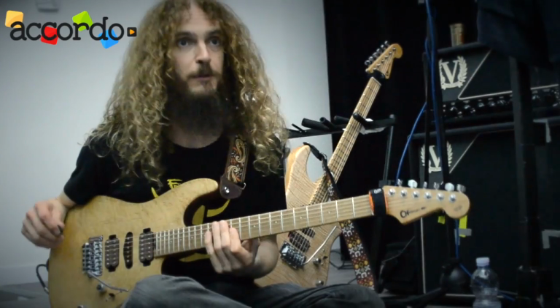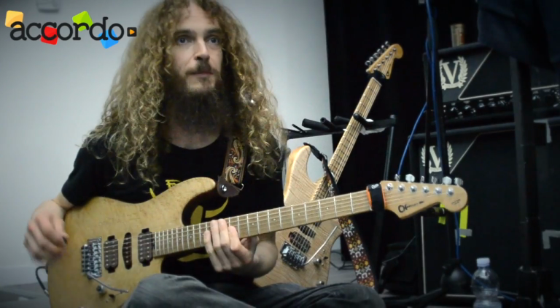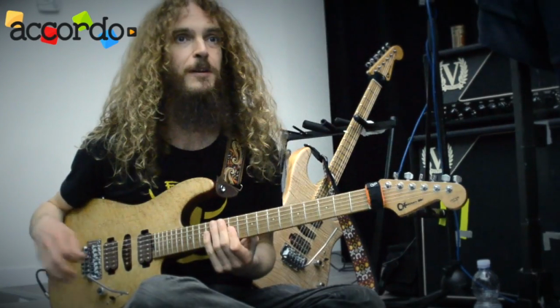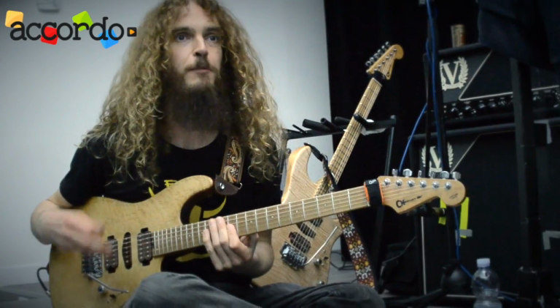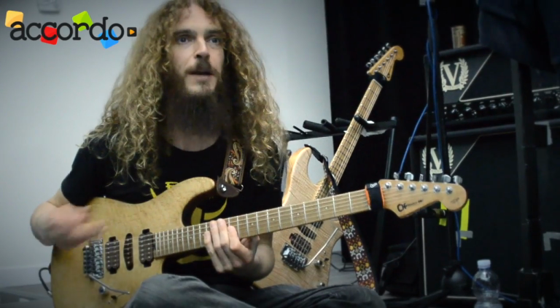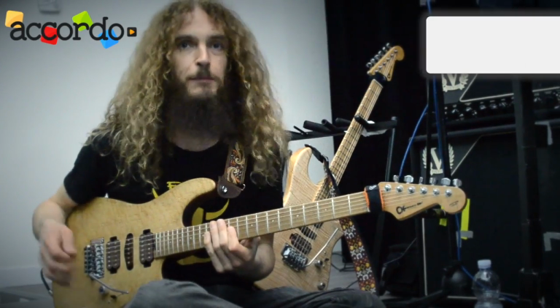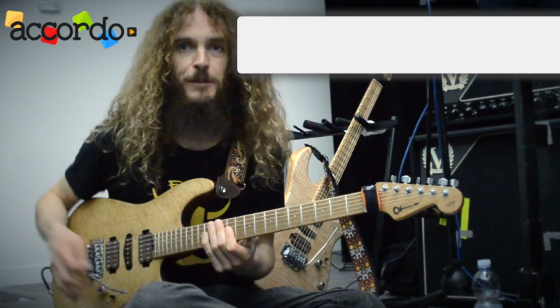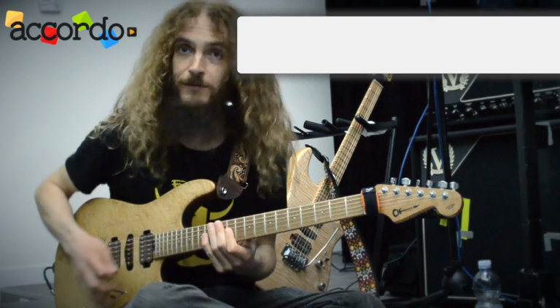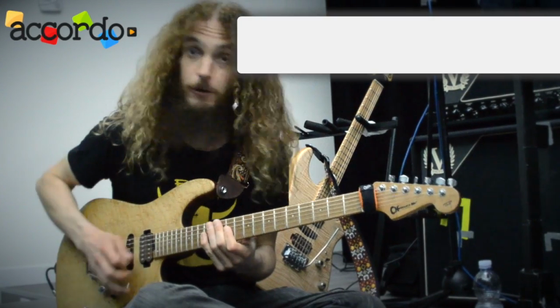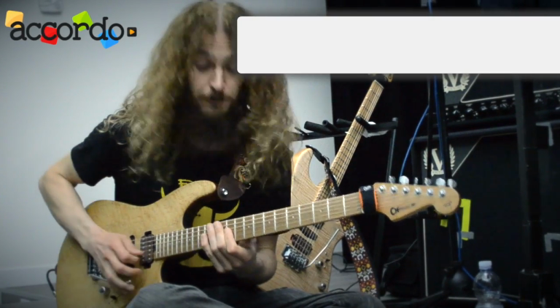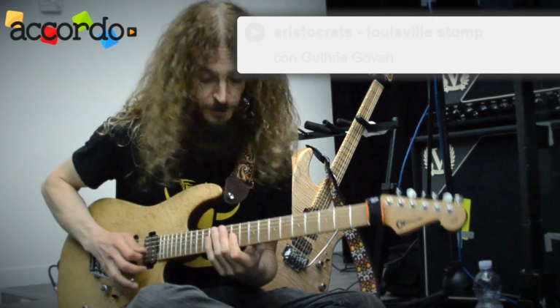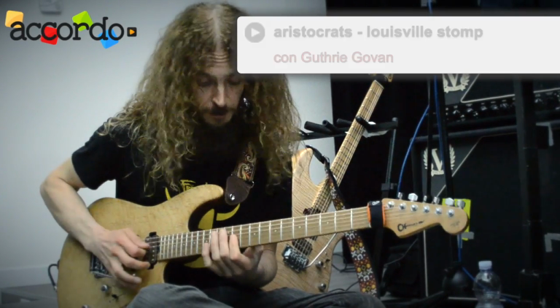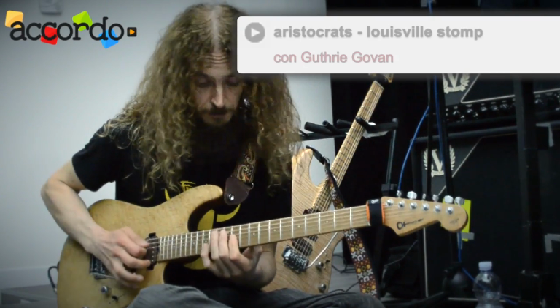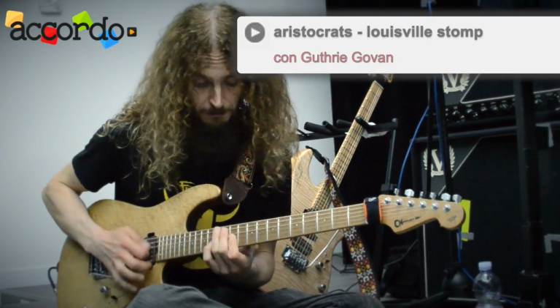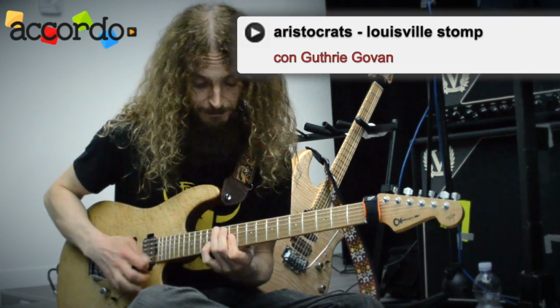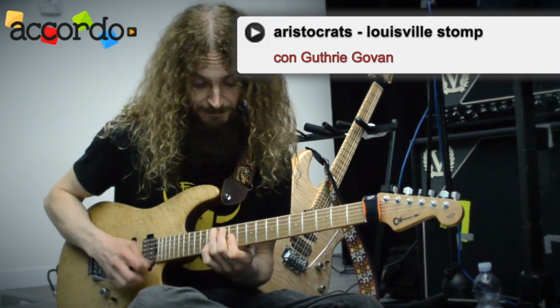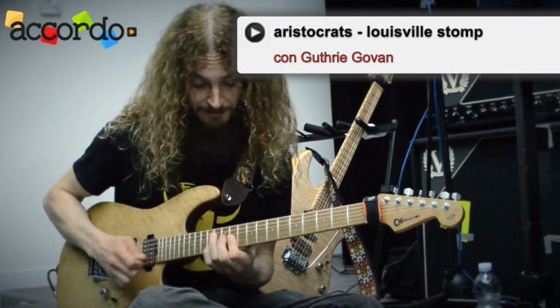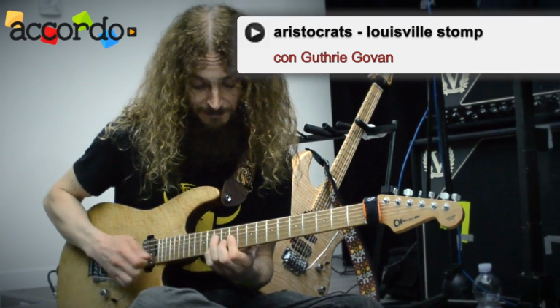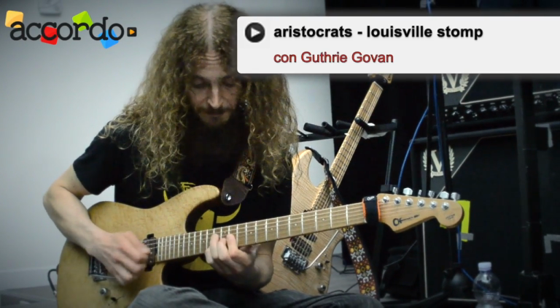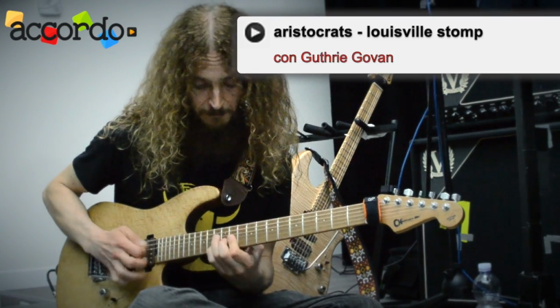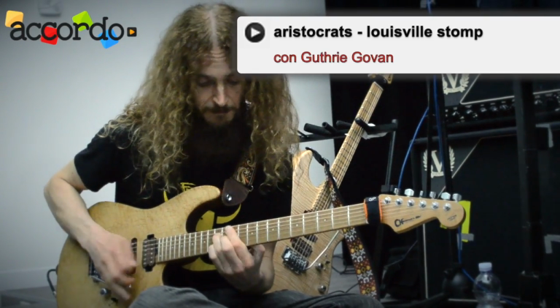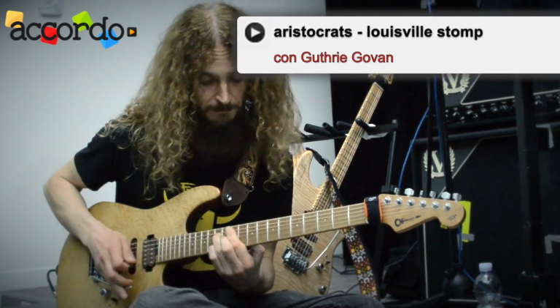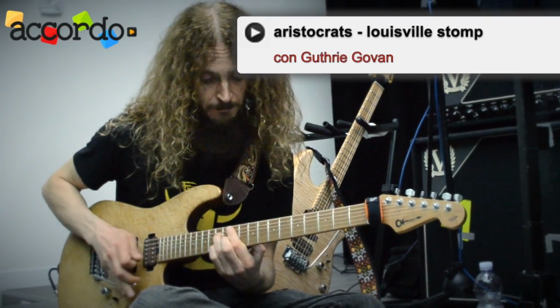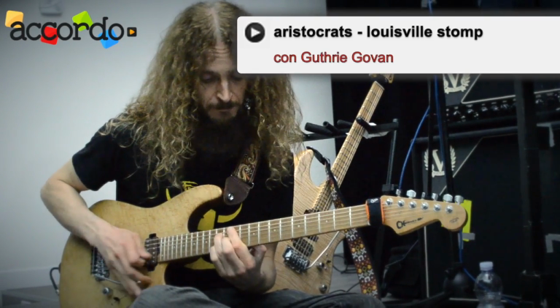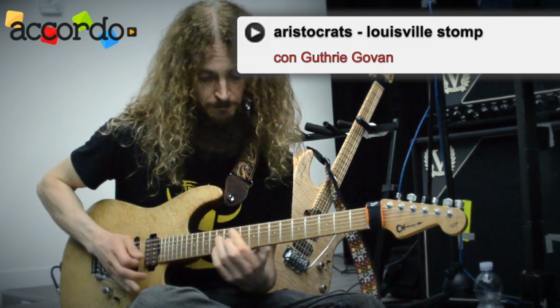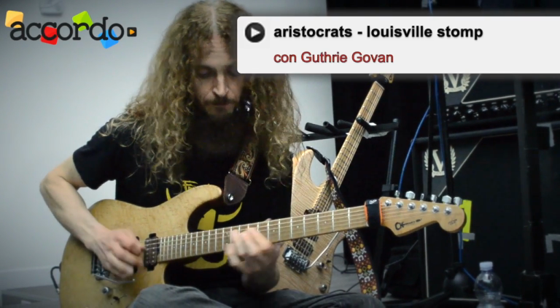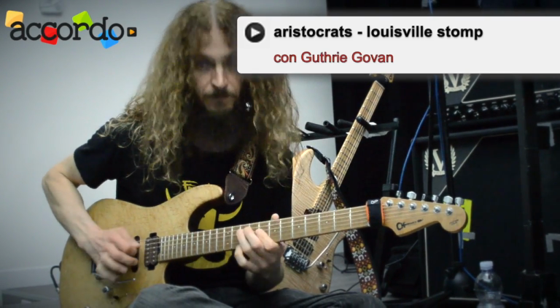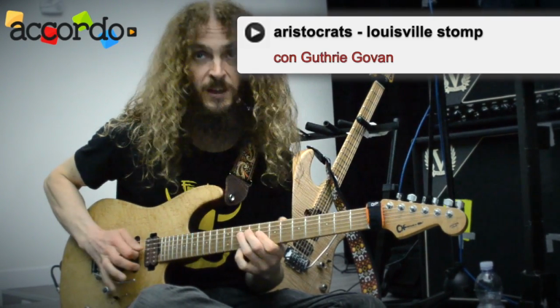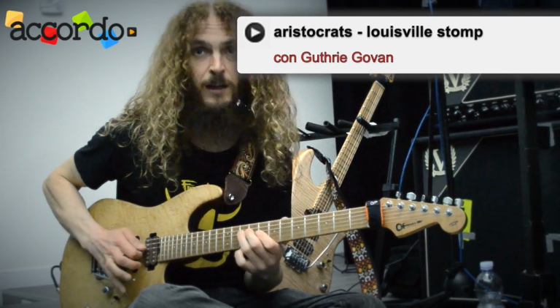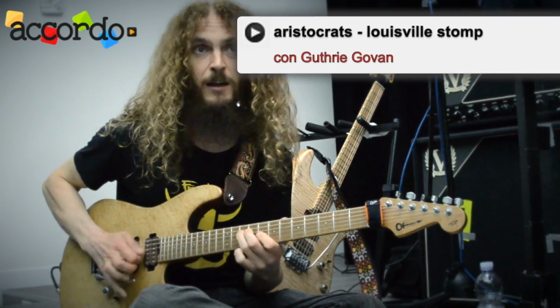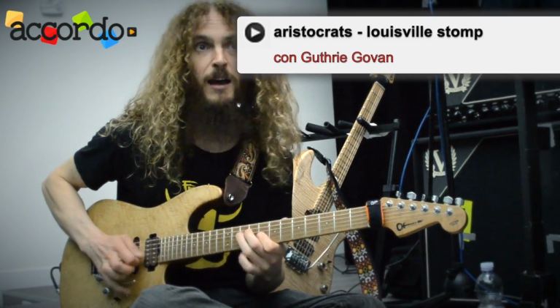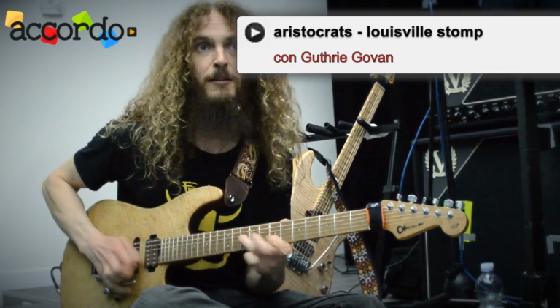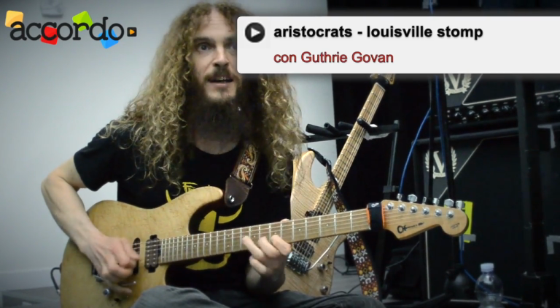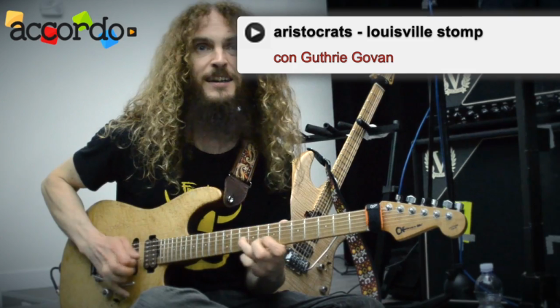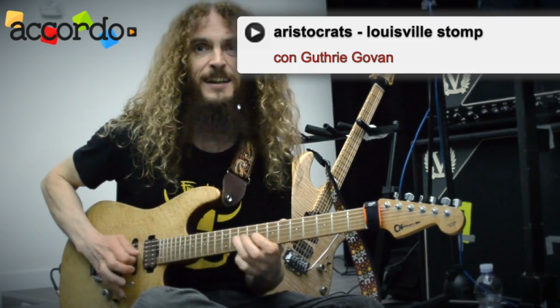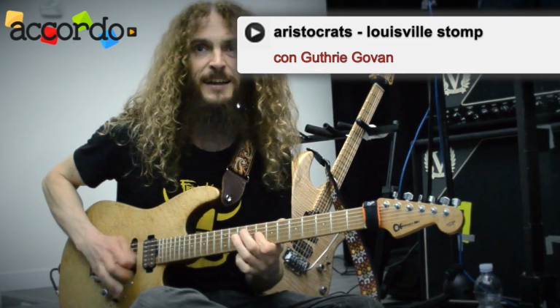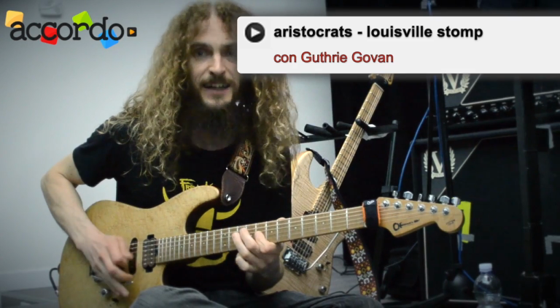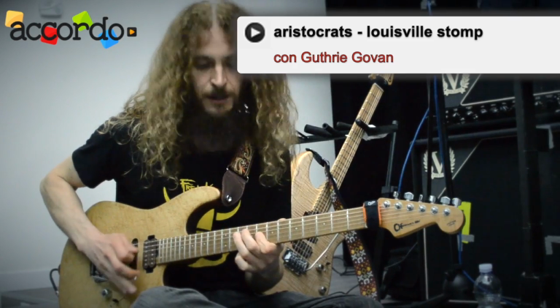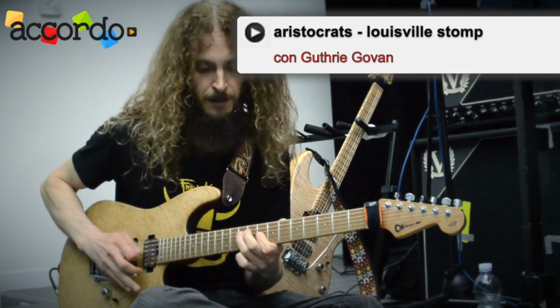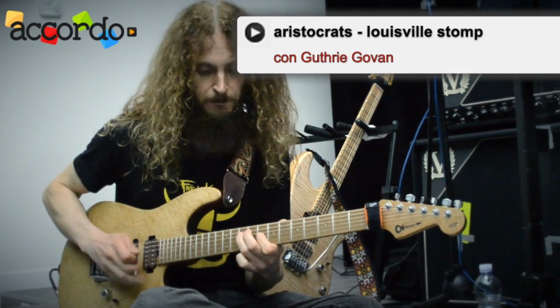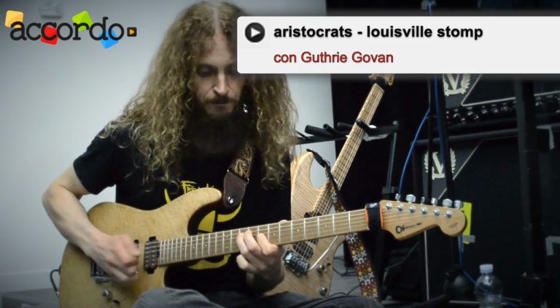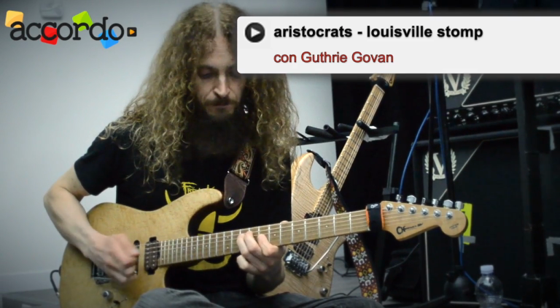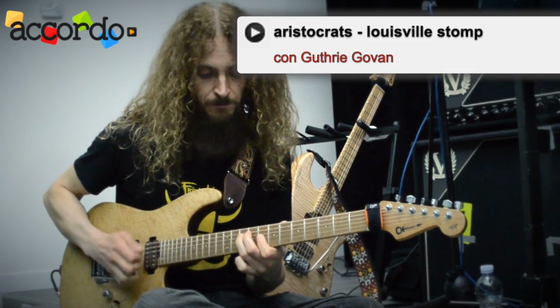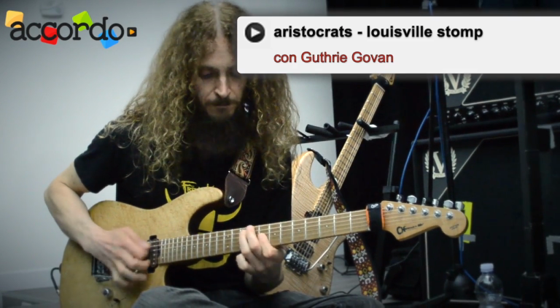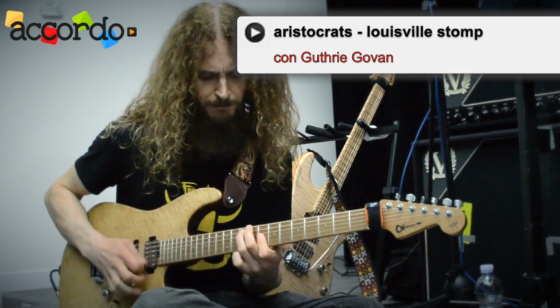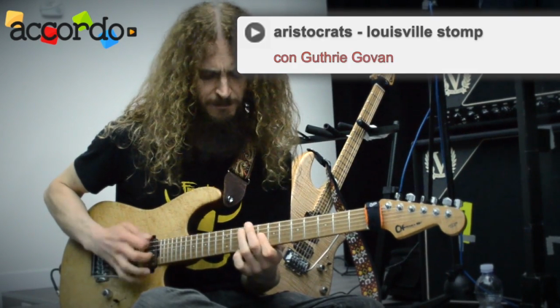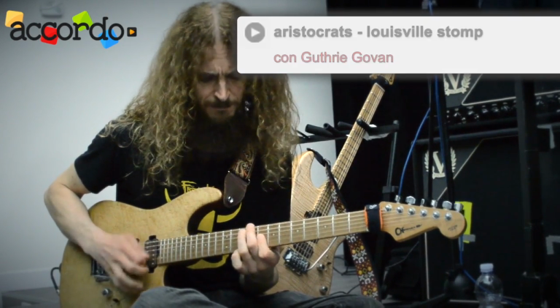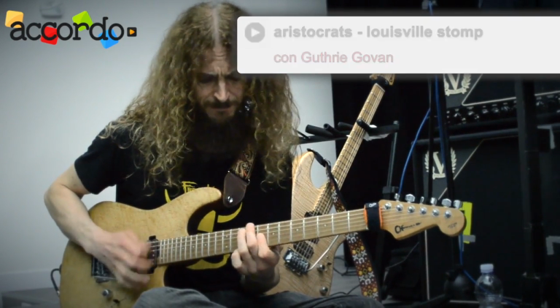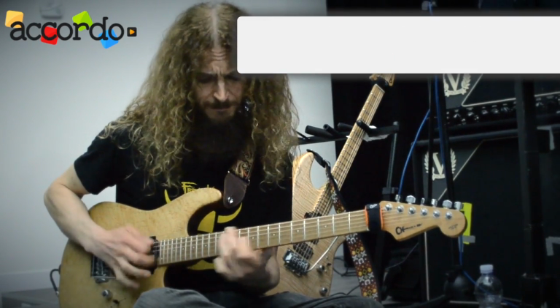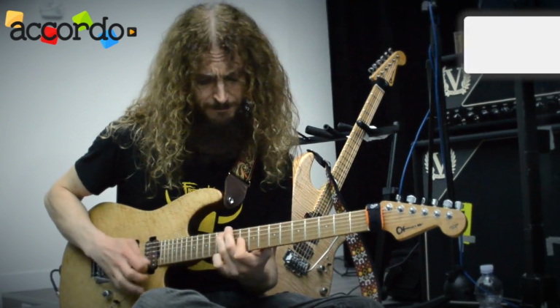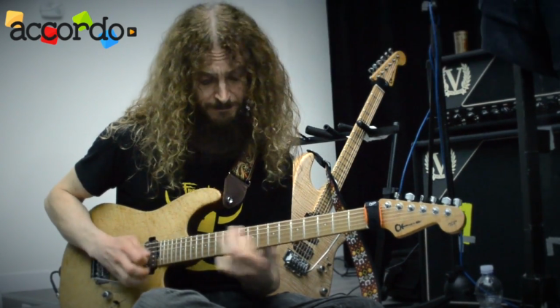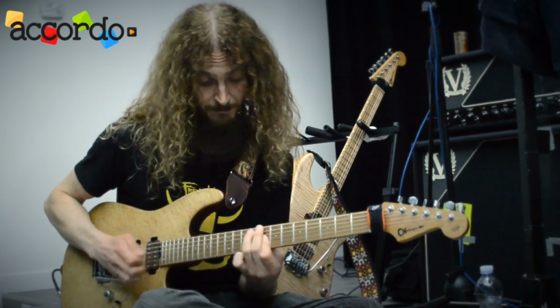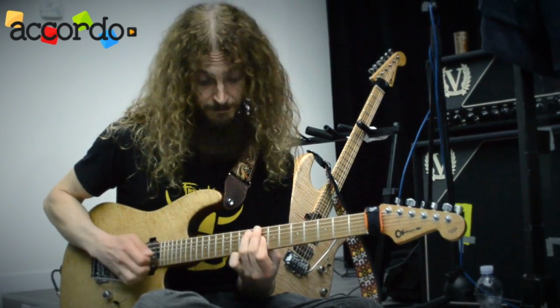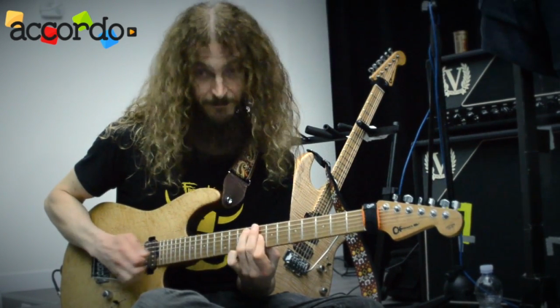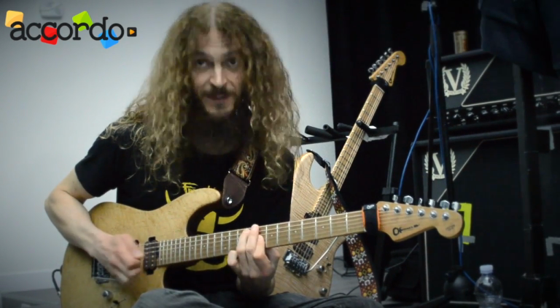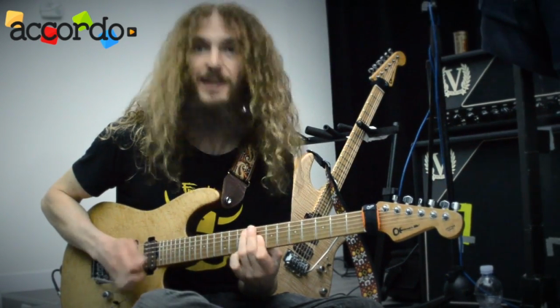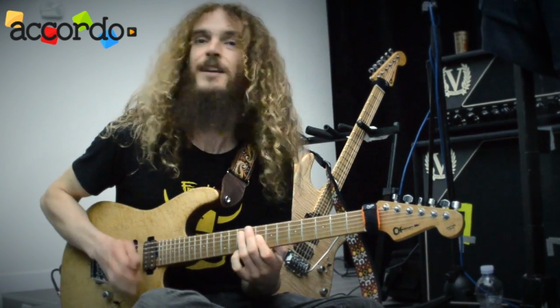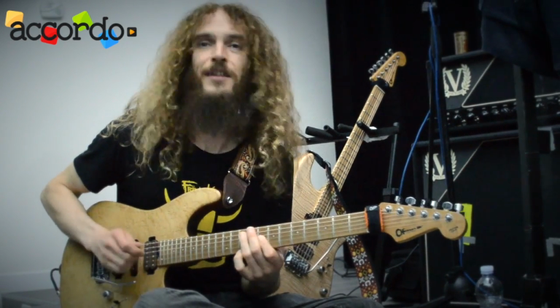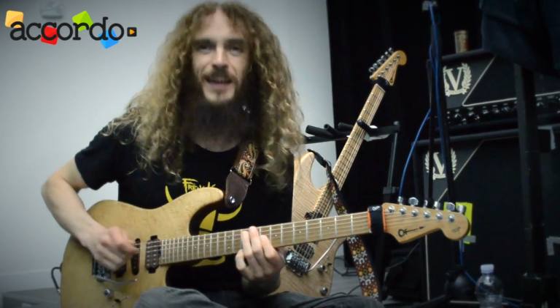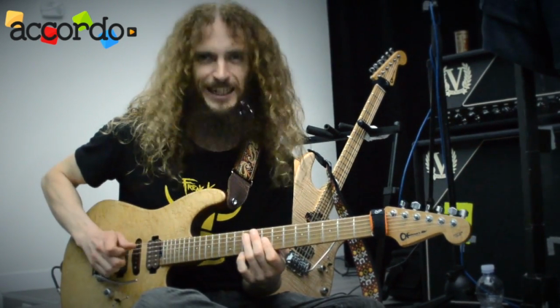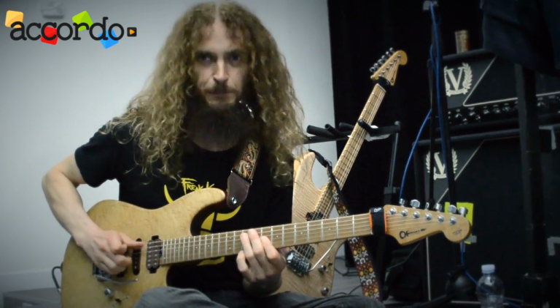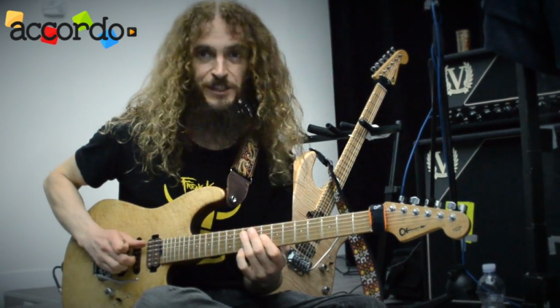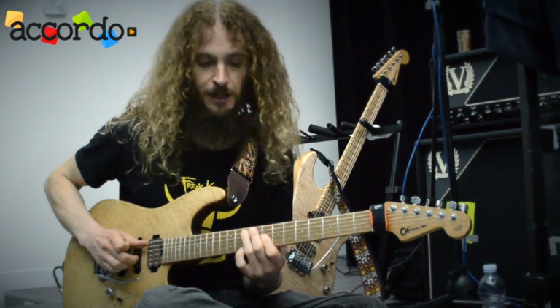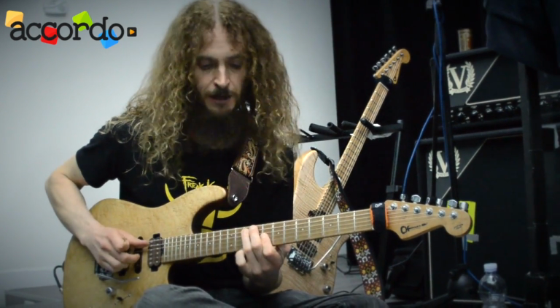The main bit of Louisville Ston. That's bizarre.